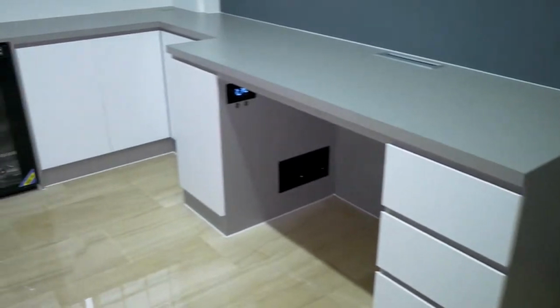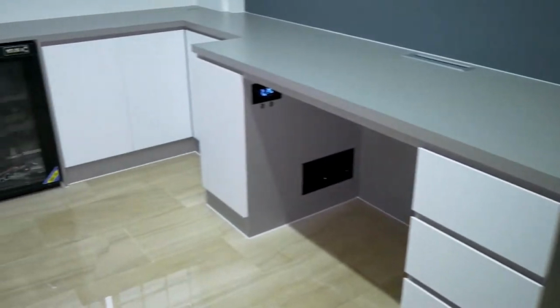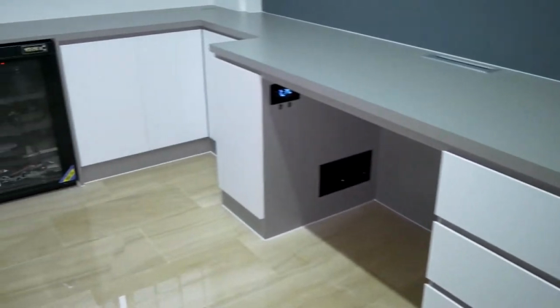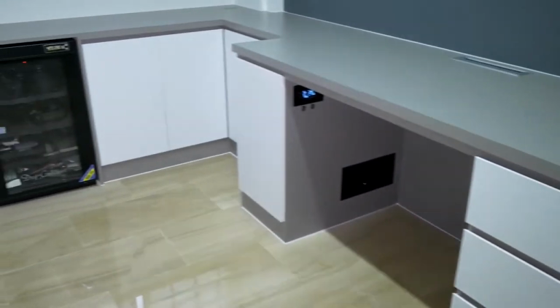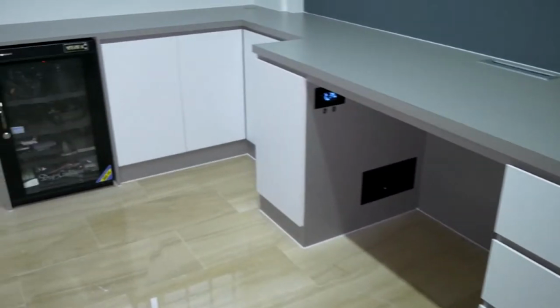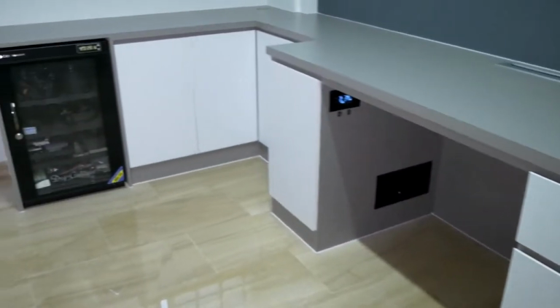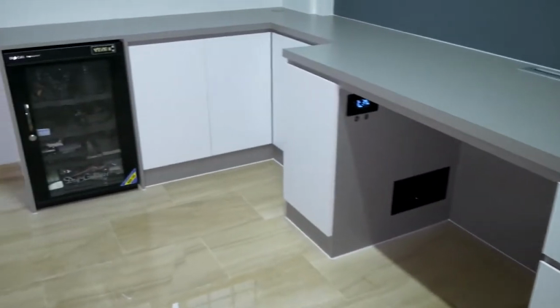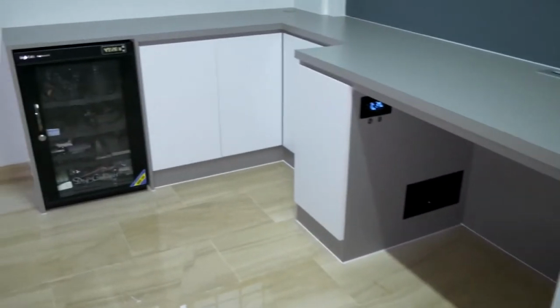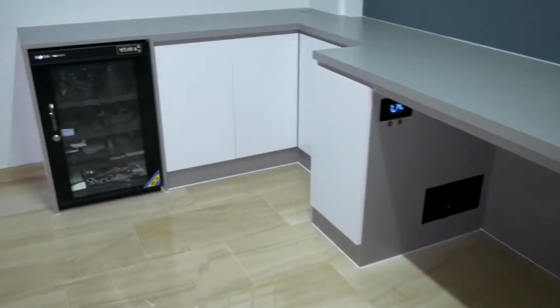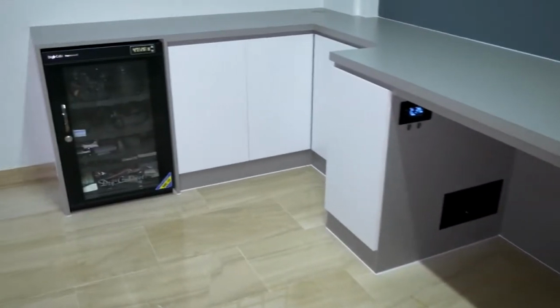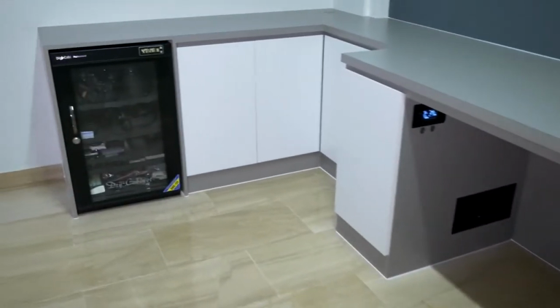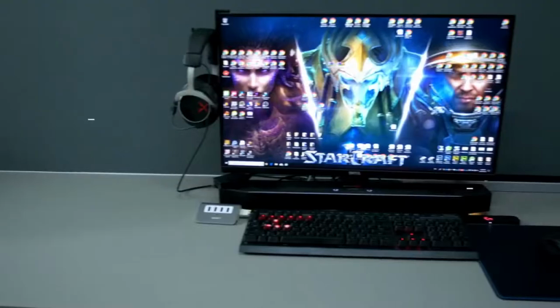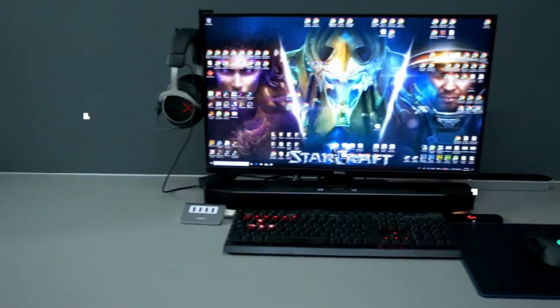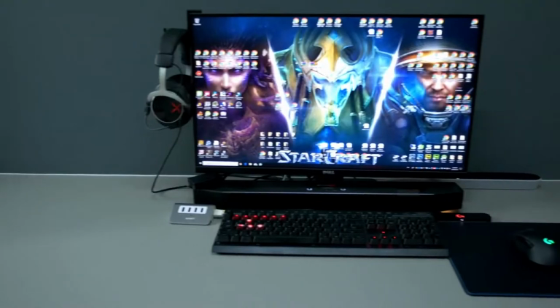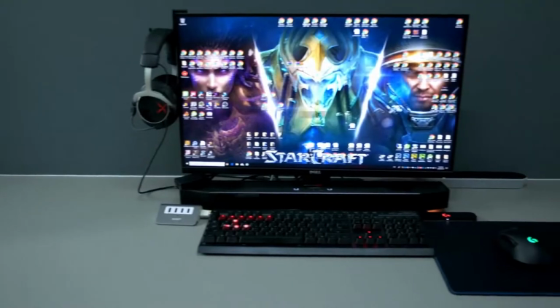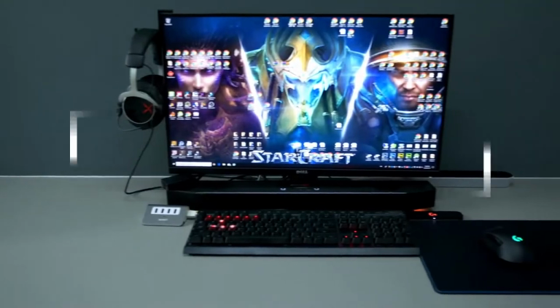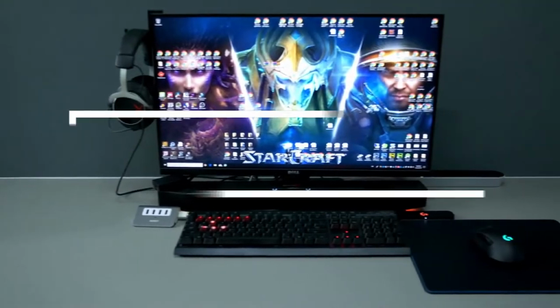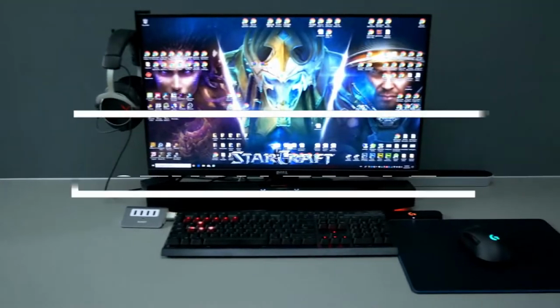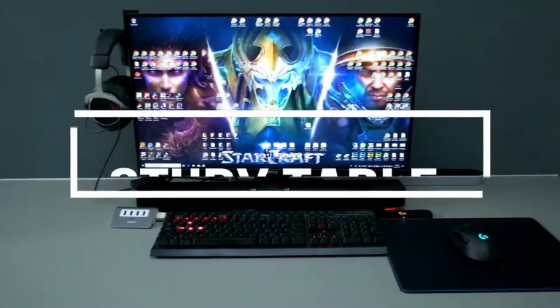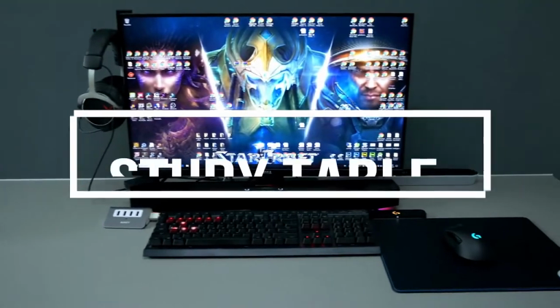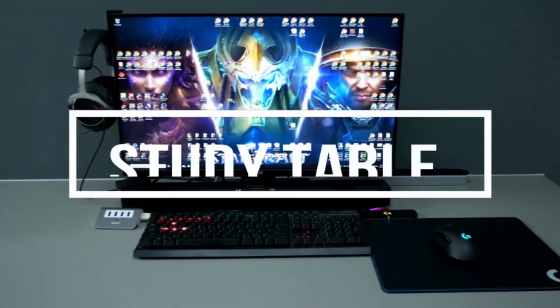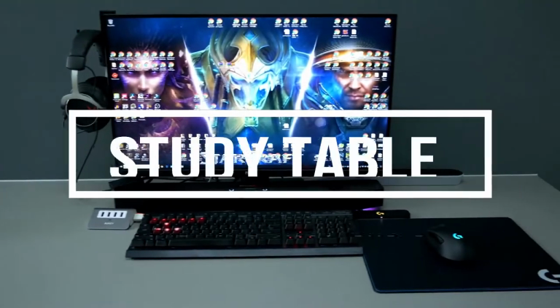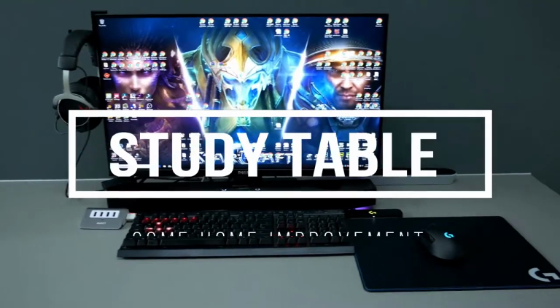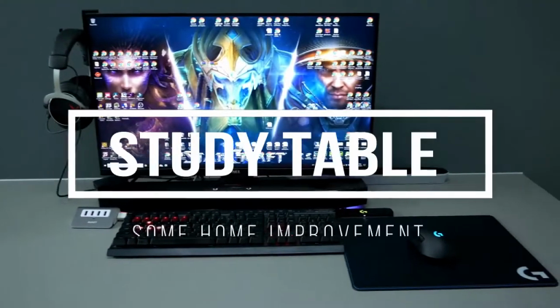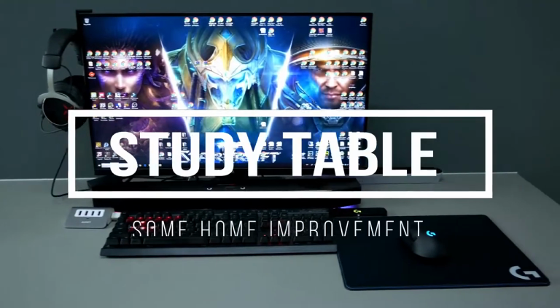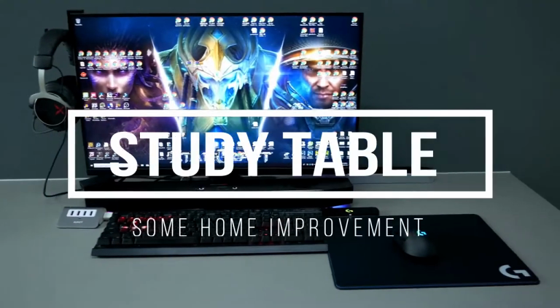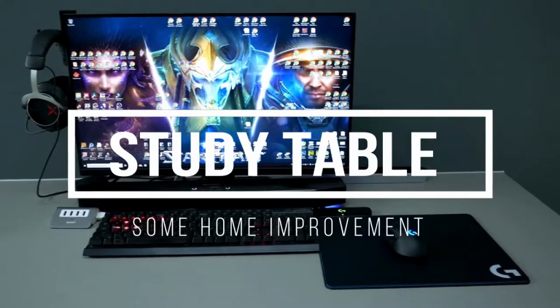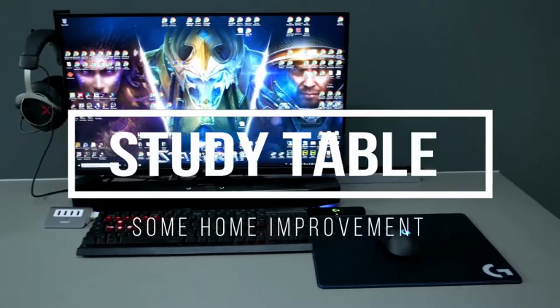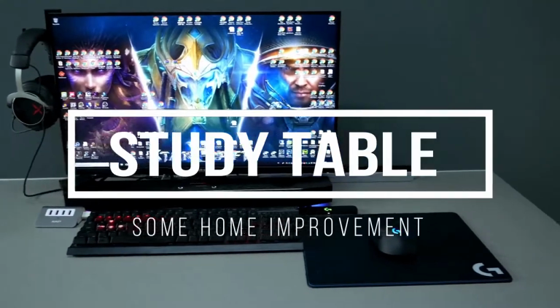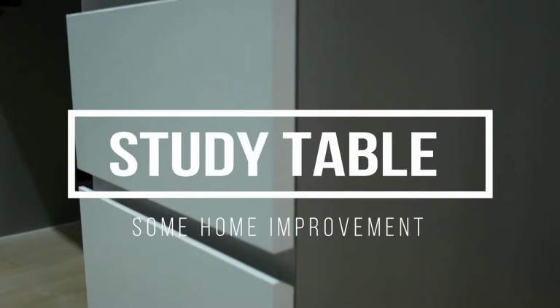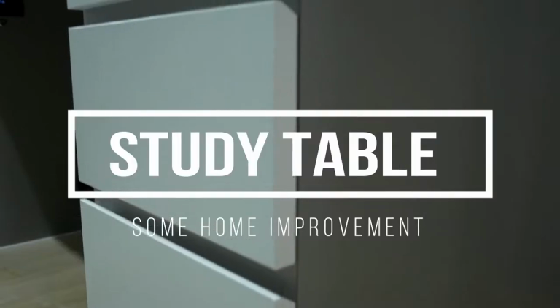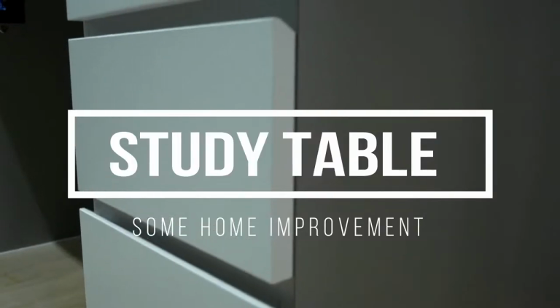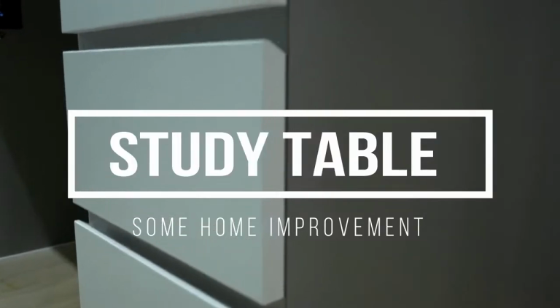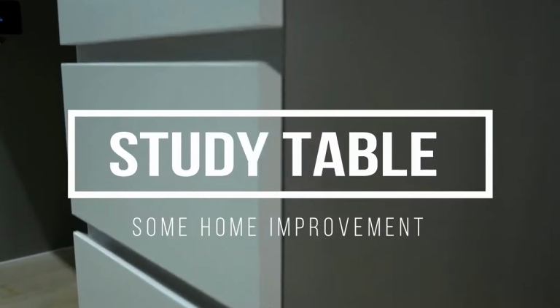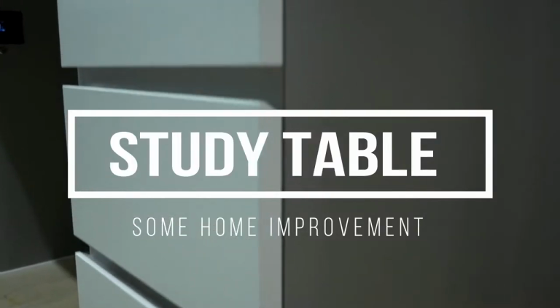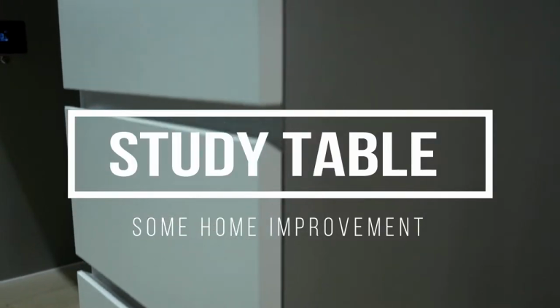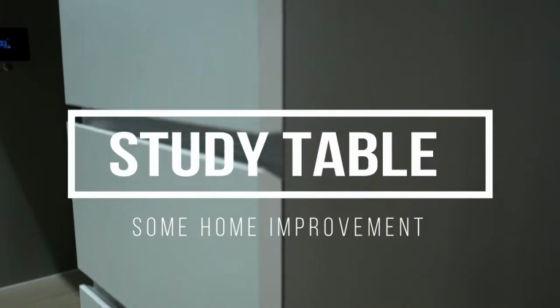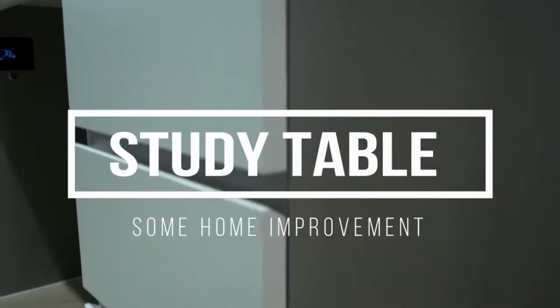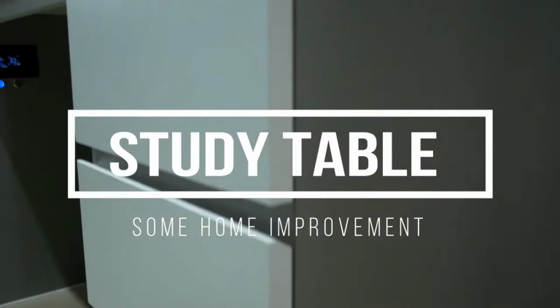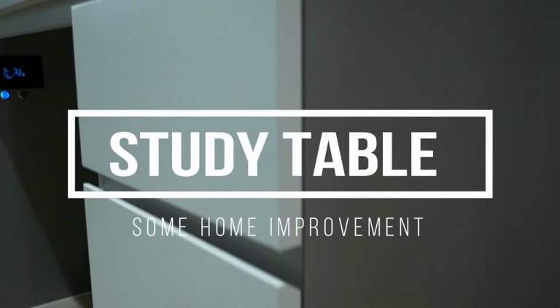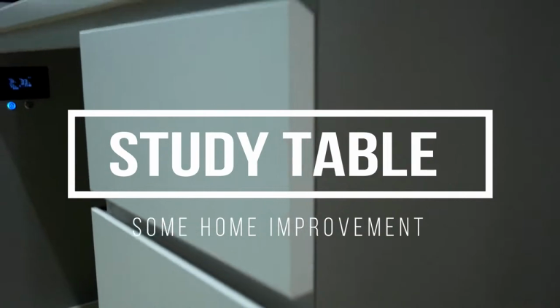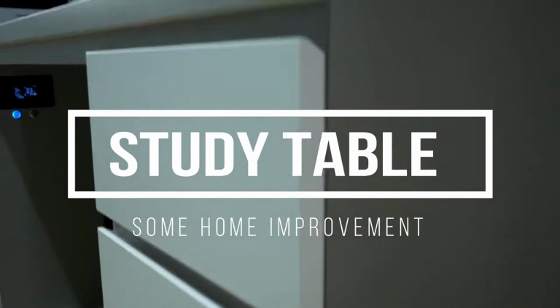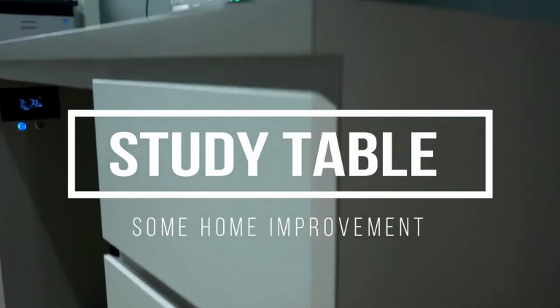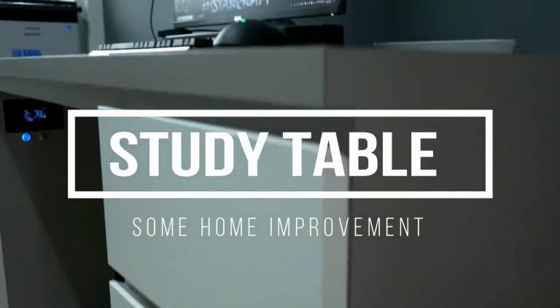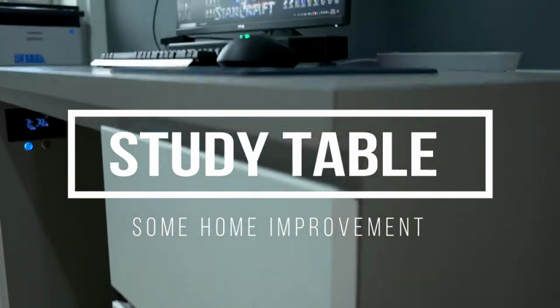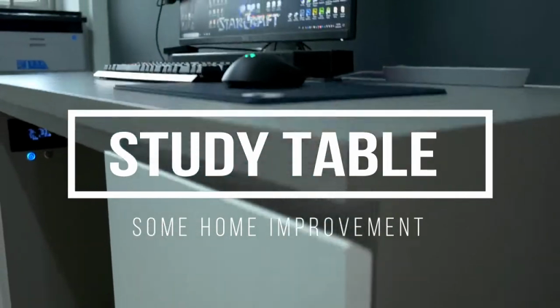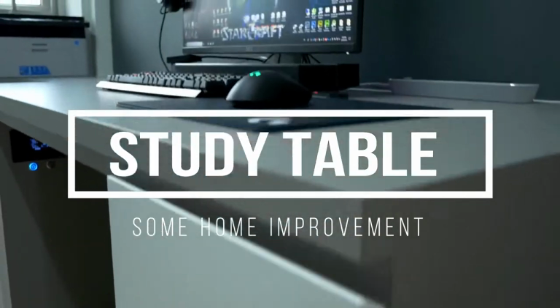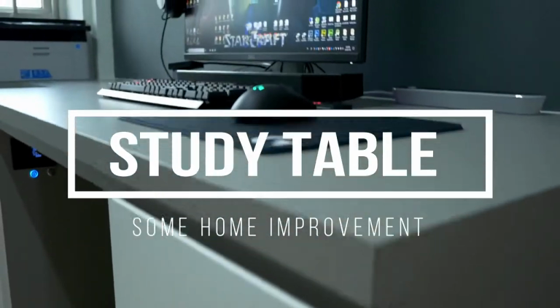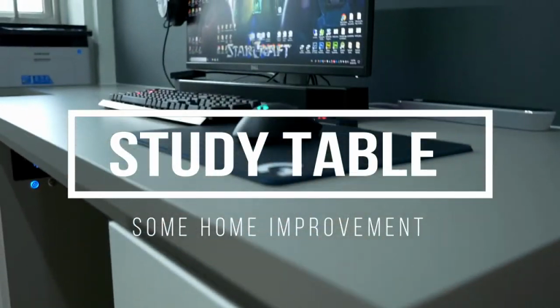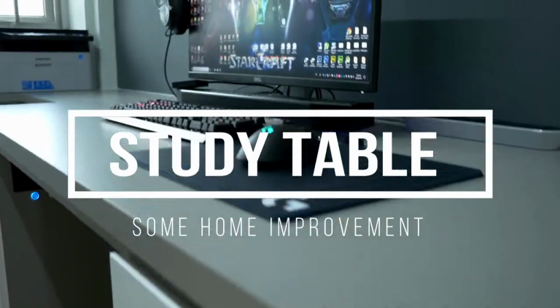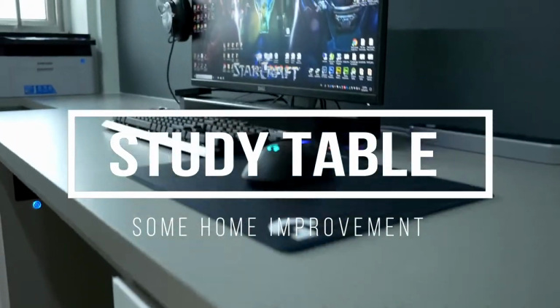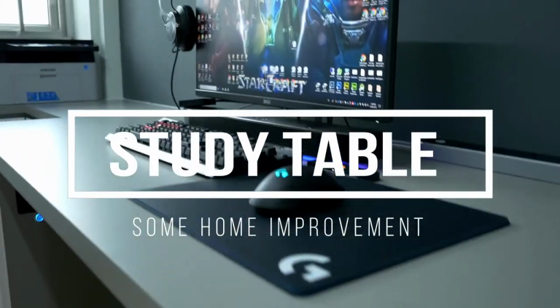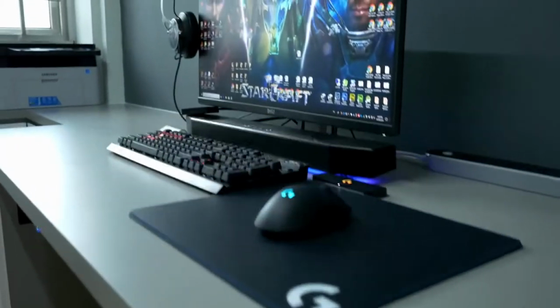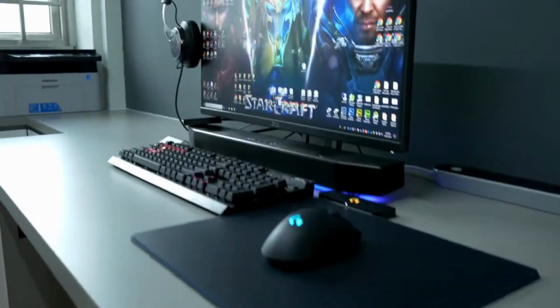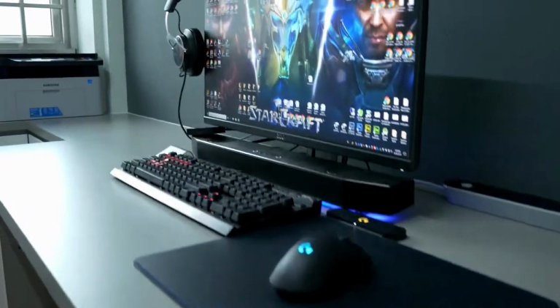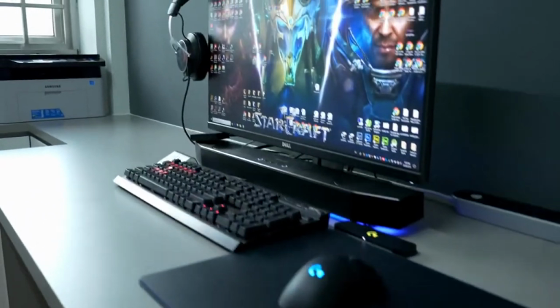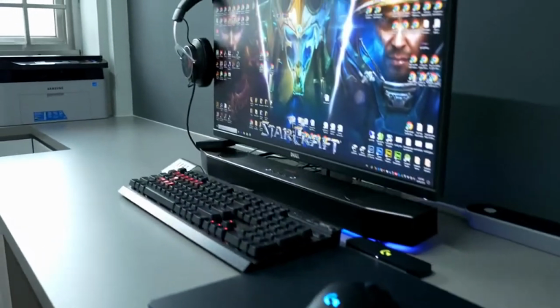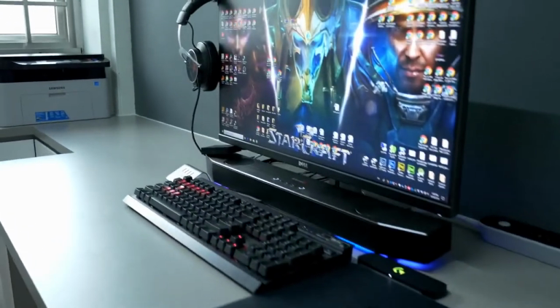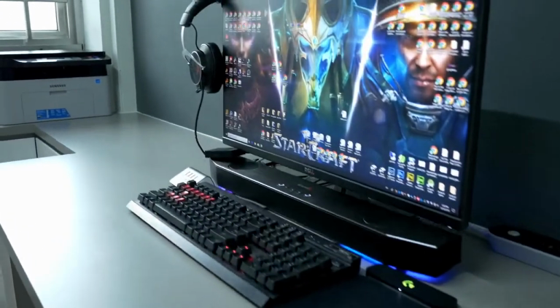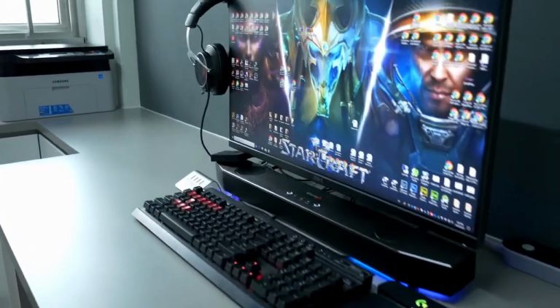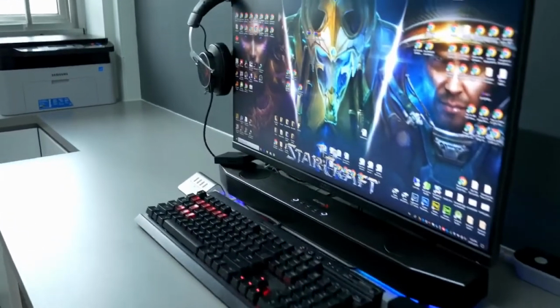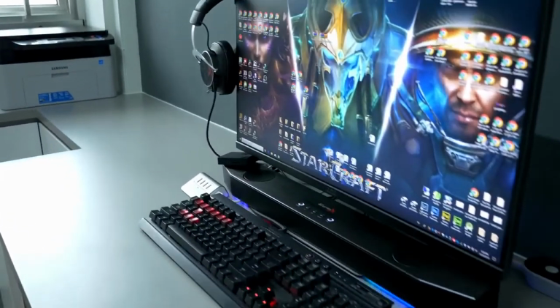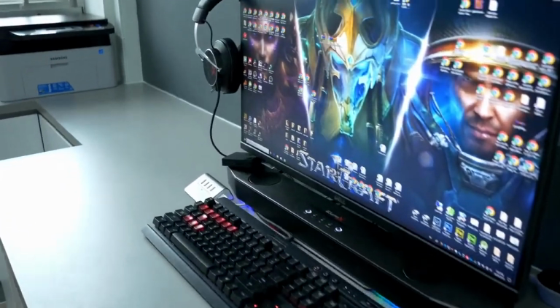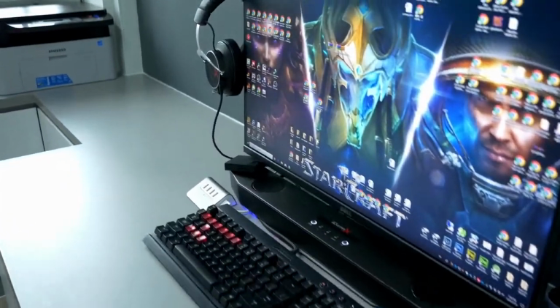Finally have my customized study table done during my home renovation, and I've added some DIY of my own into it. So let's check it out!